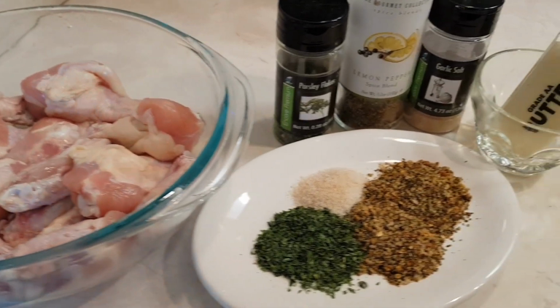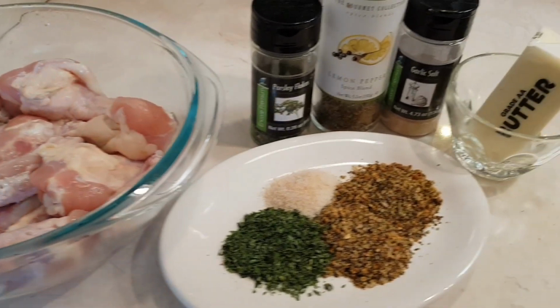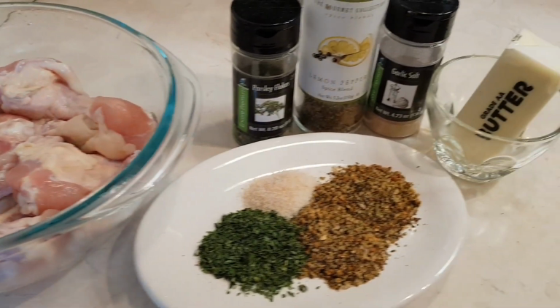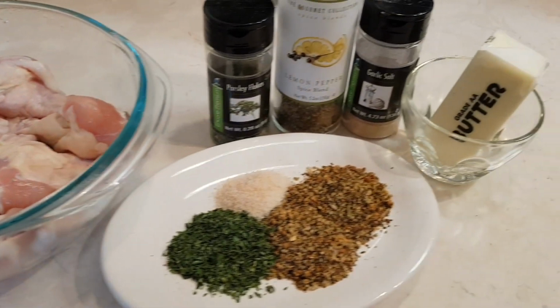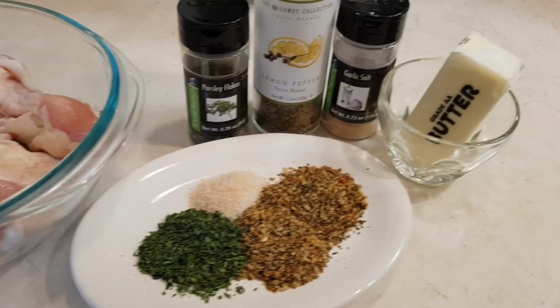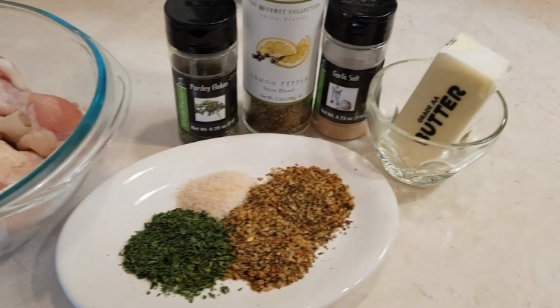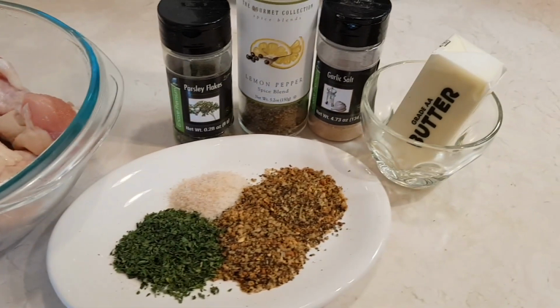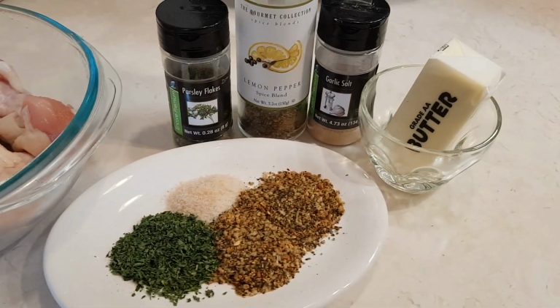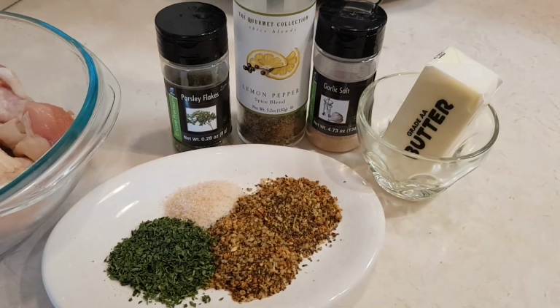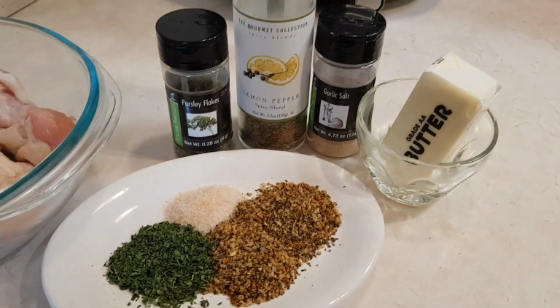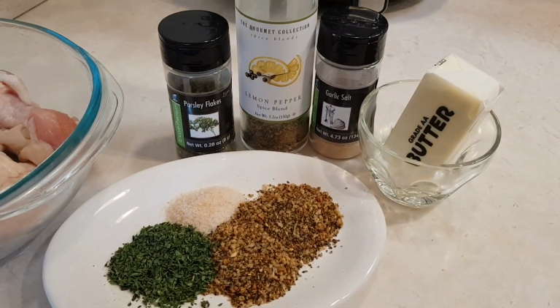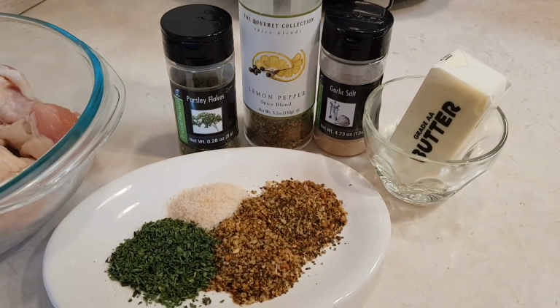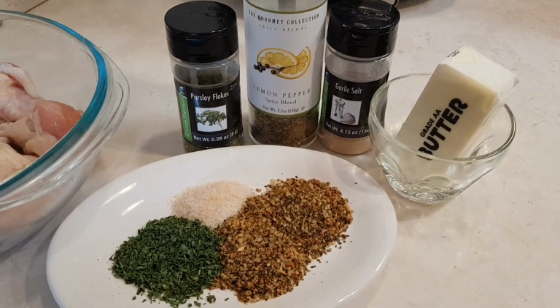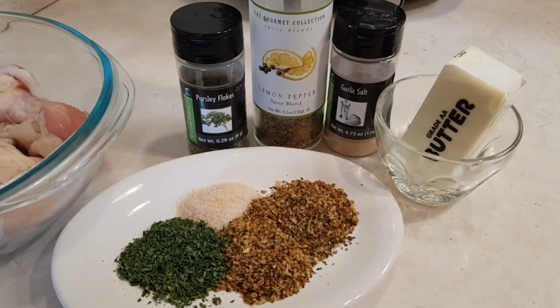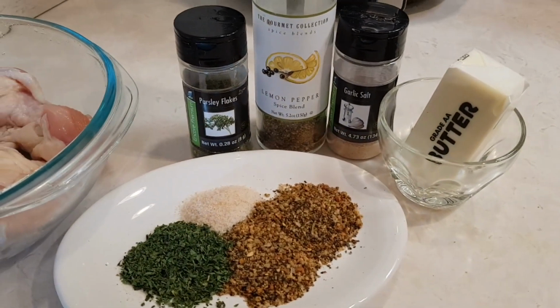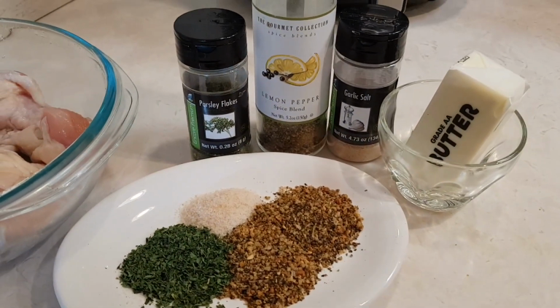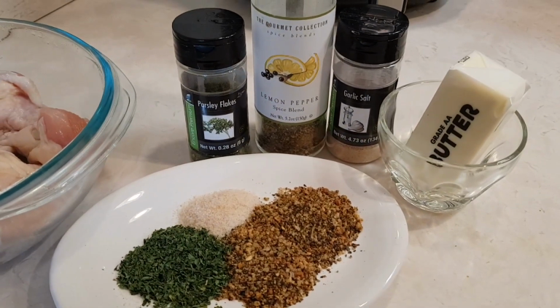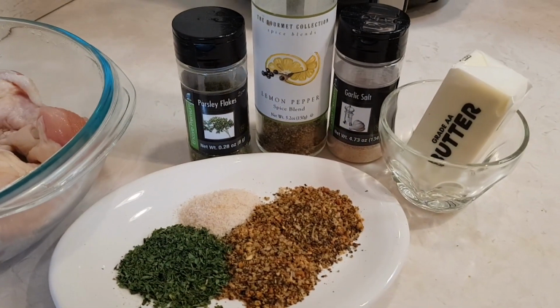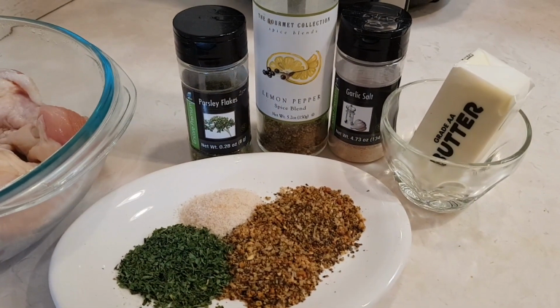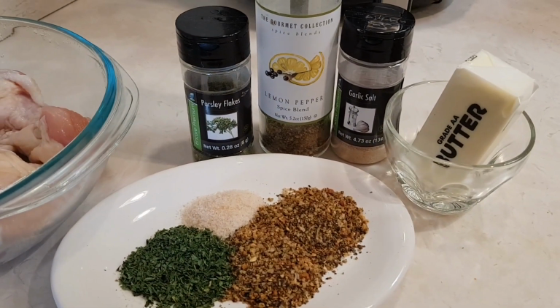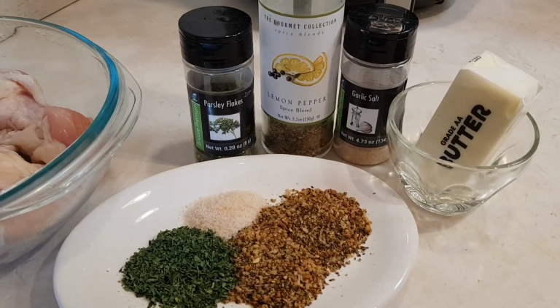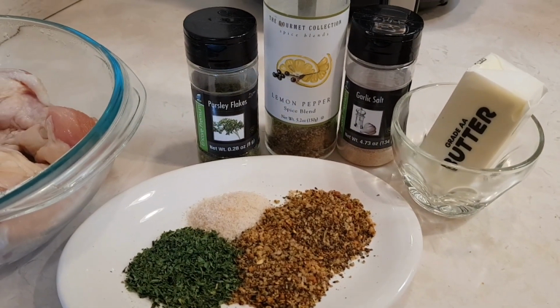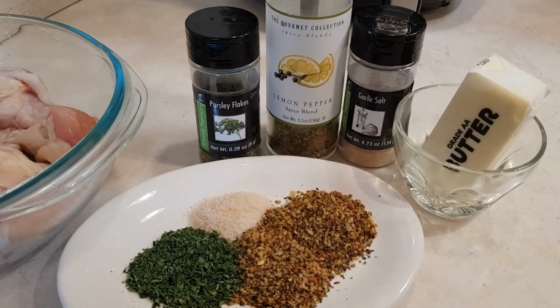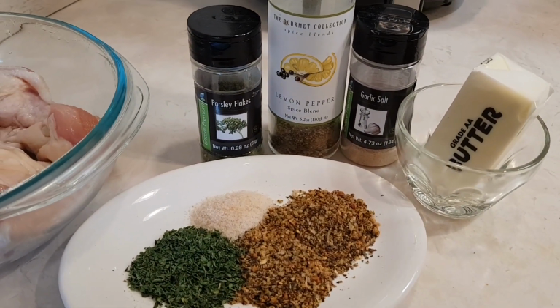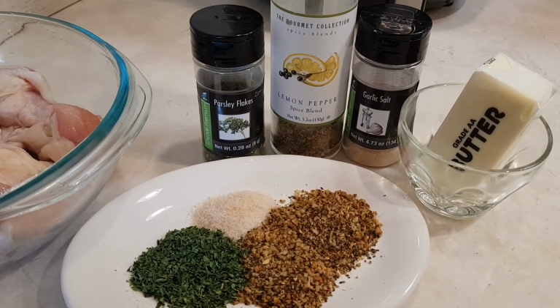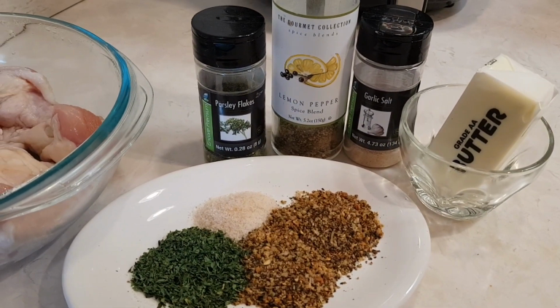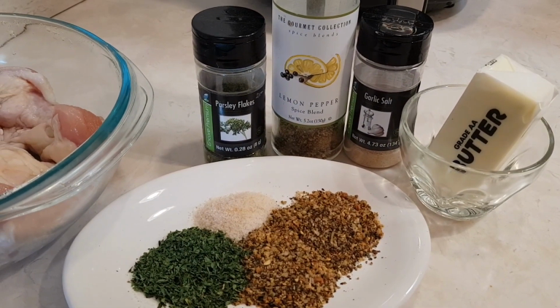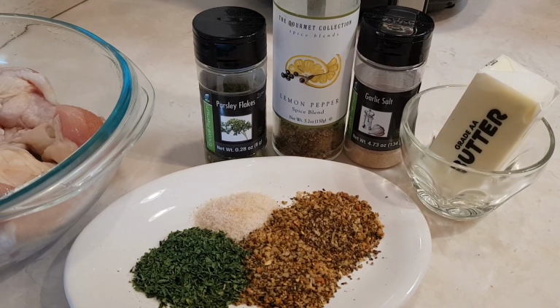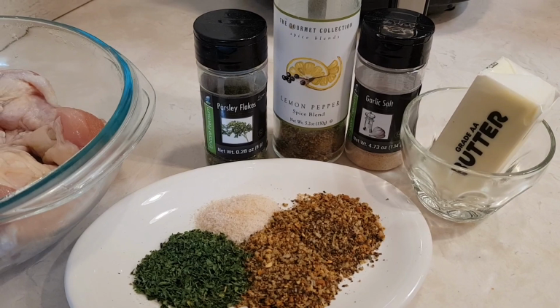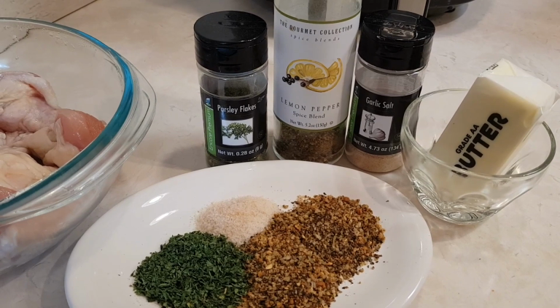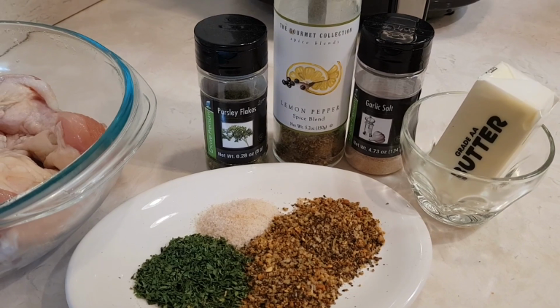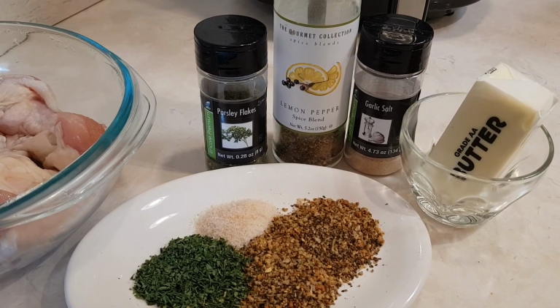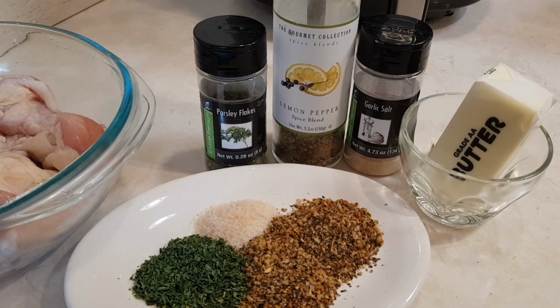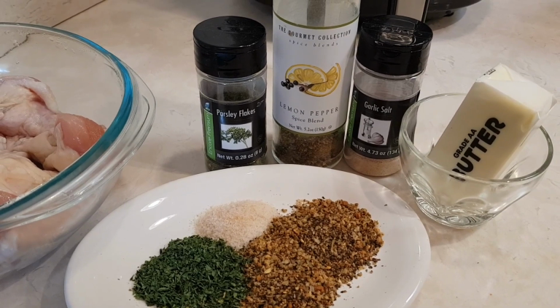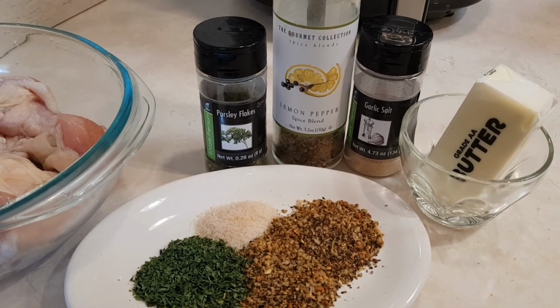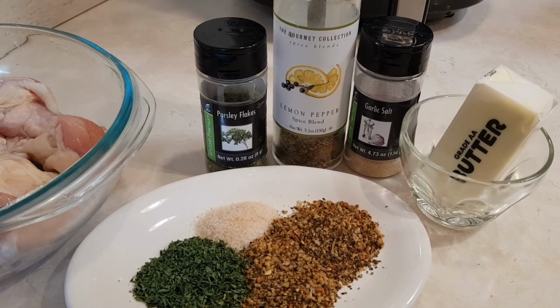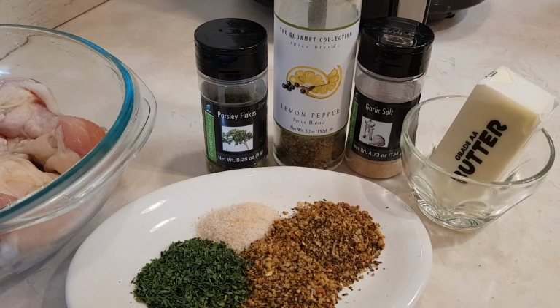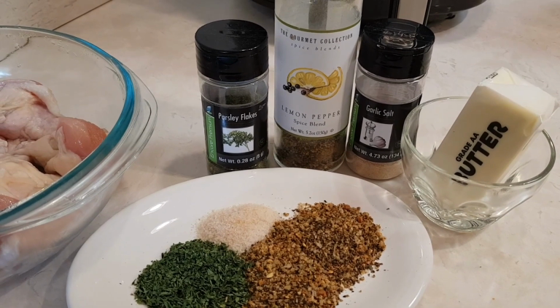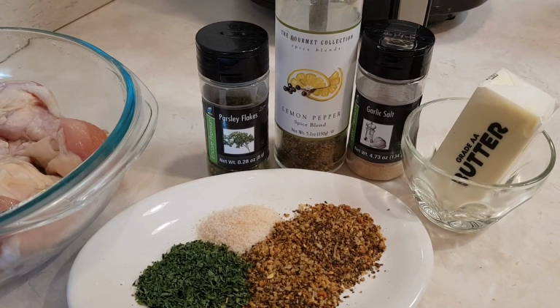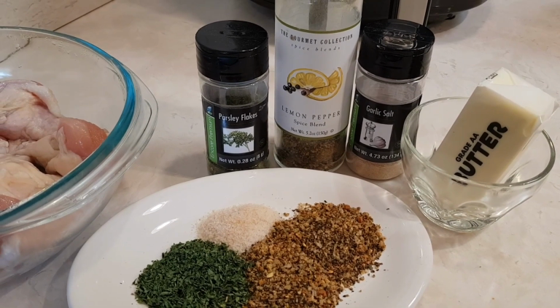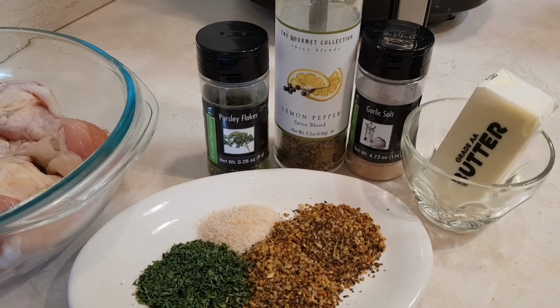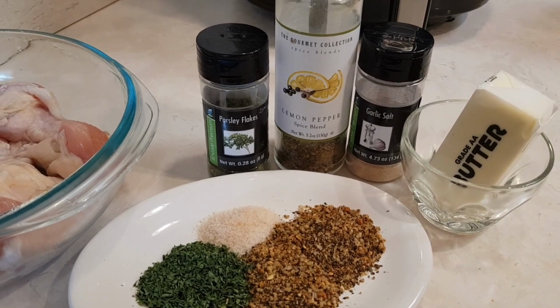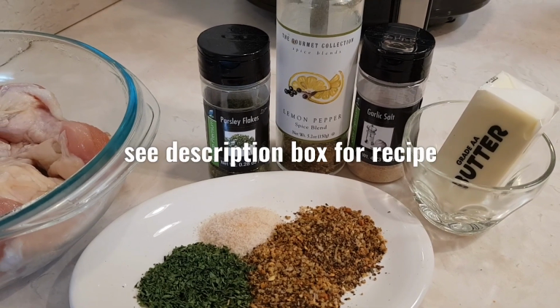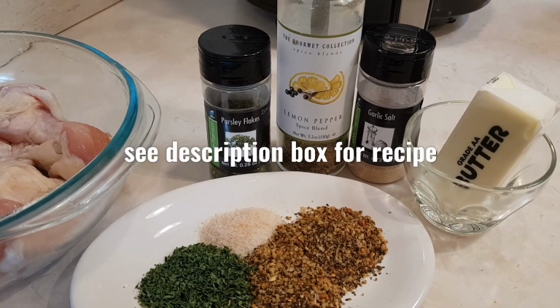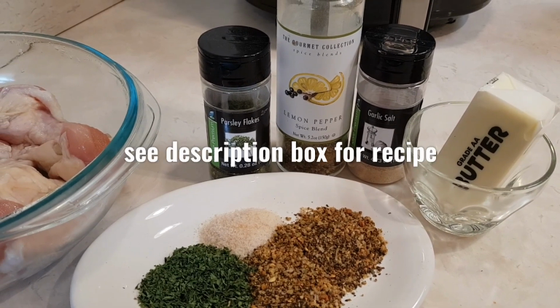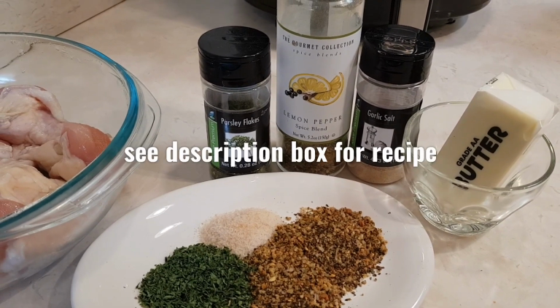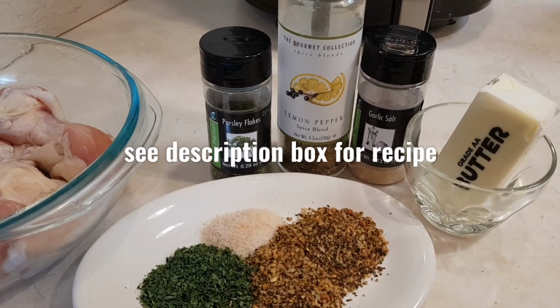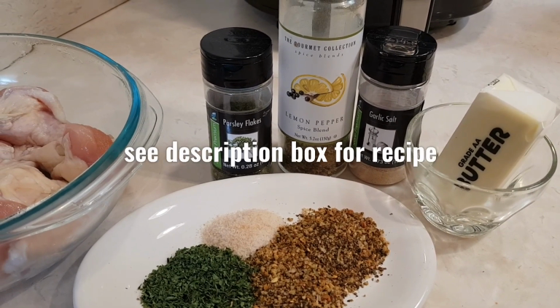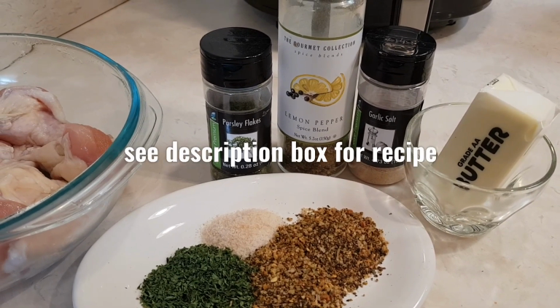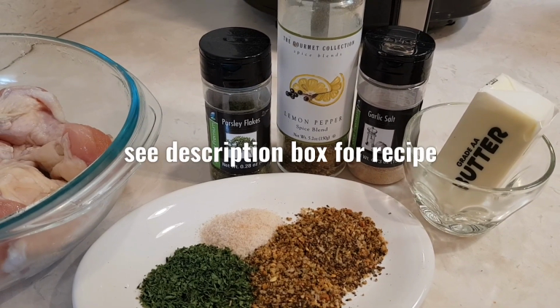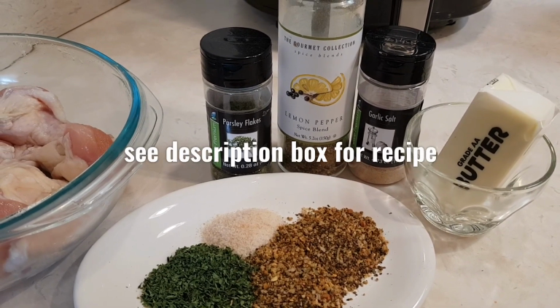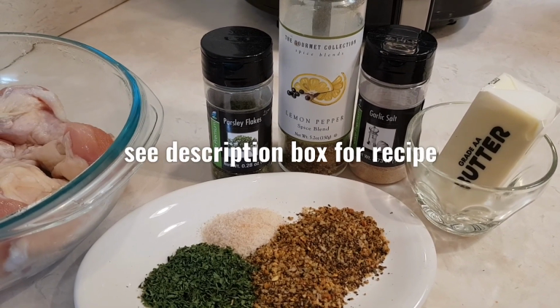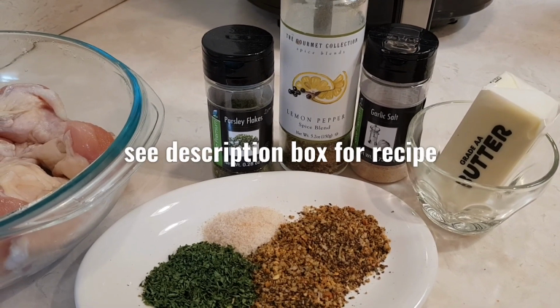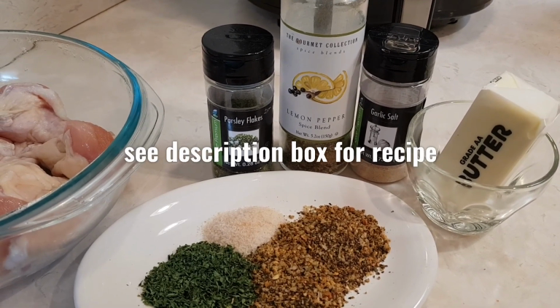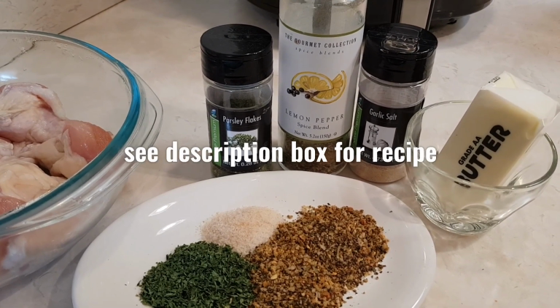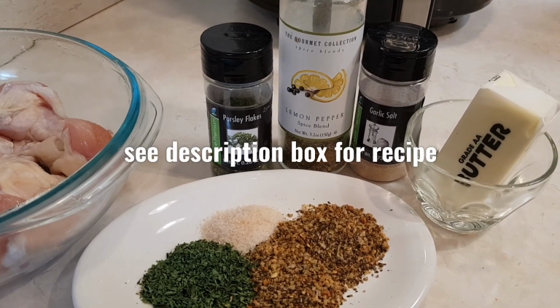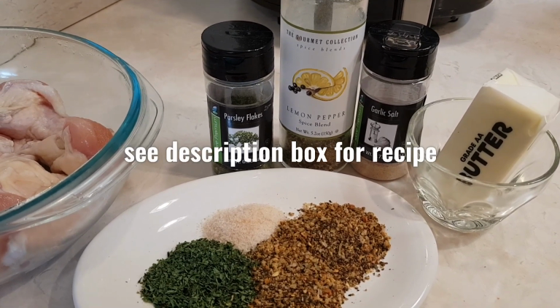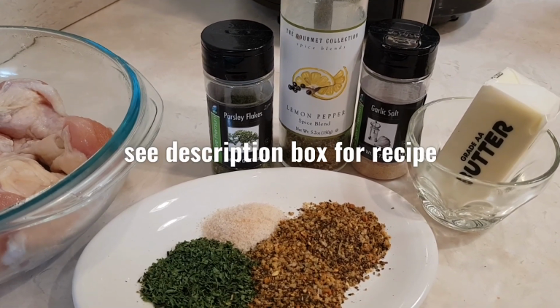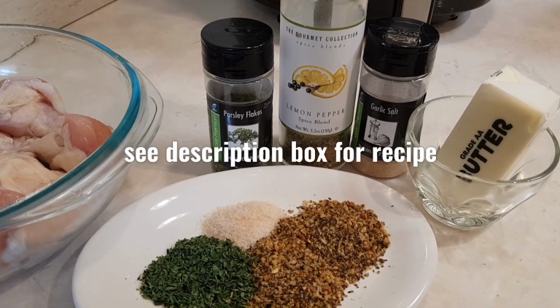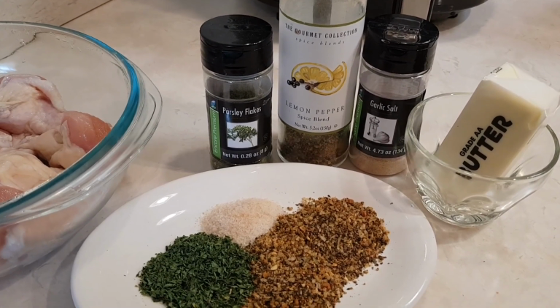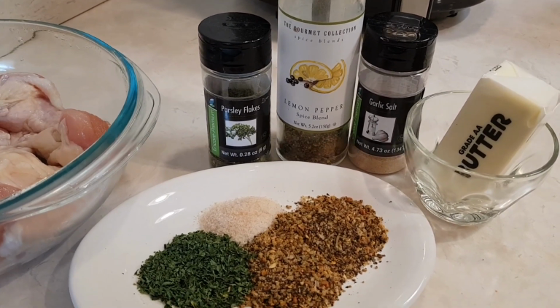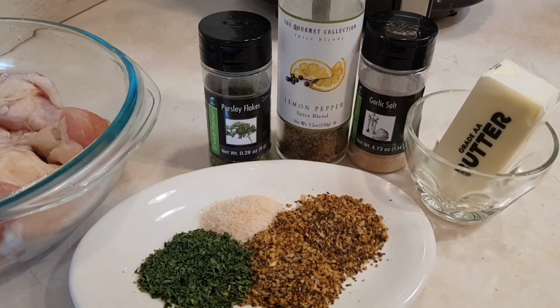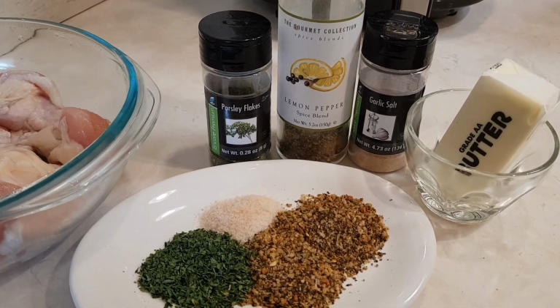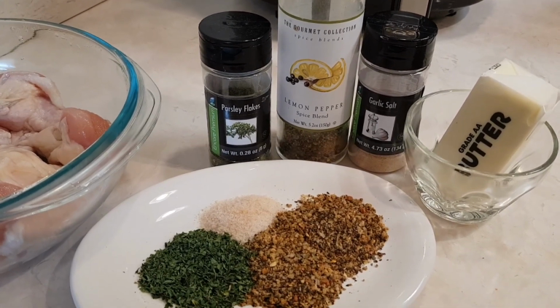This is what I'm going to put in it: lemon pepper, parsley, garlic salt, and a stick of butter.